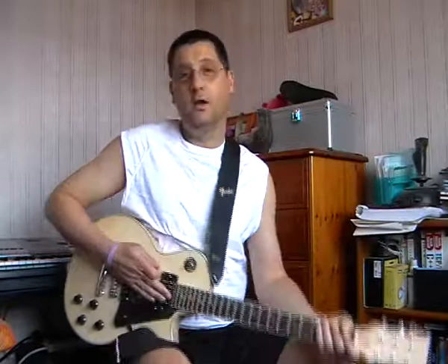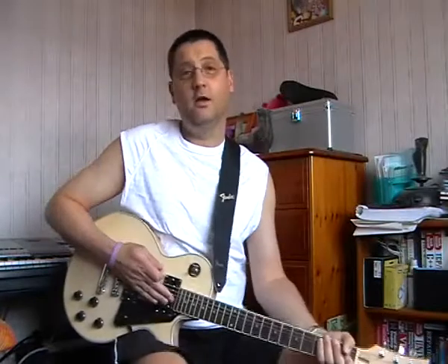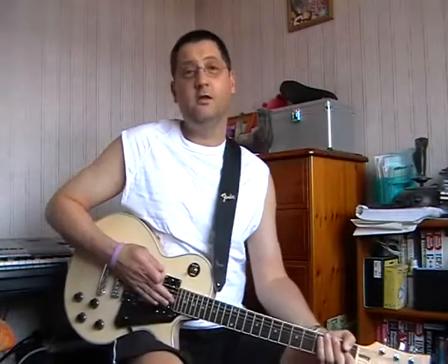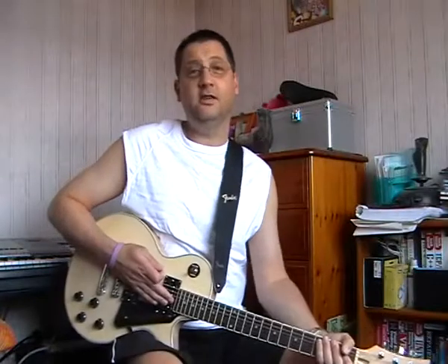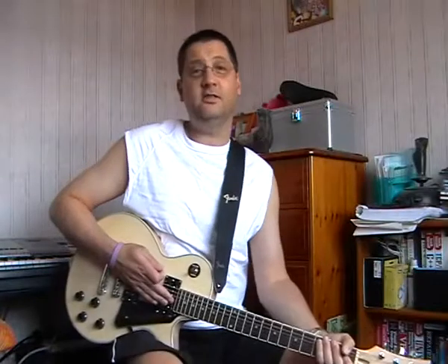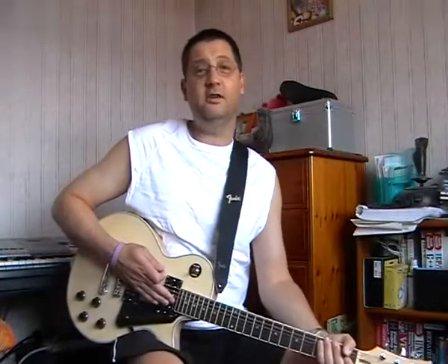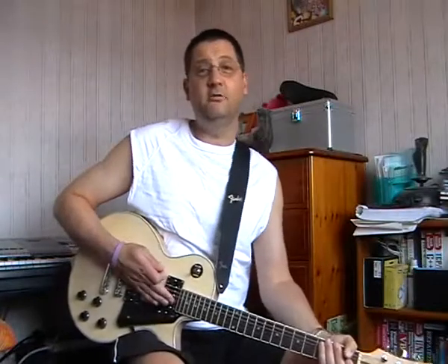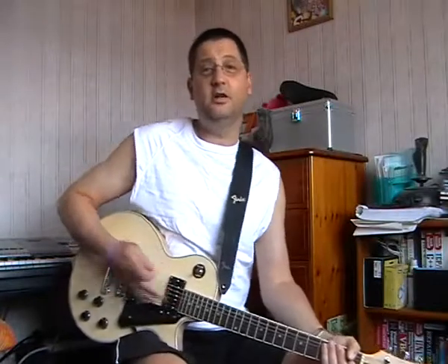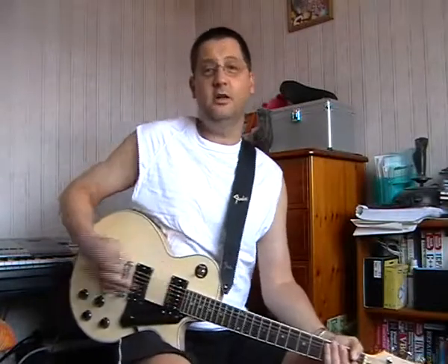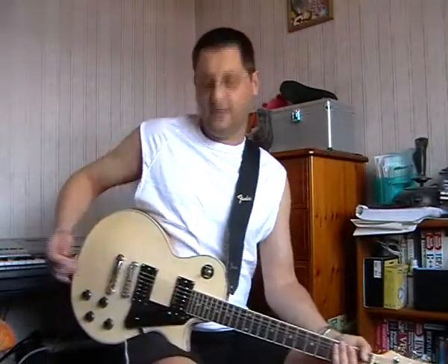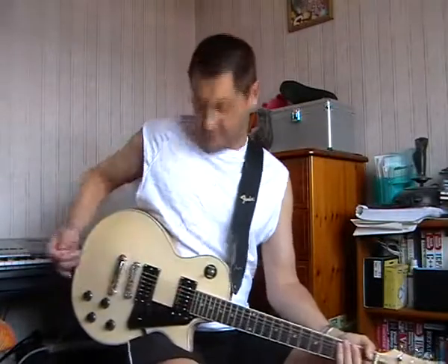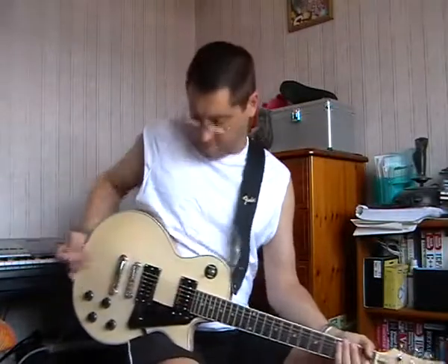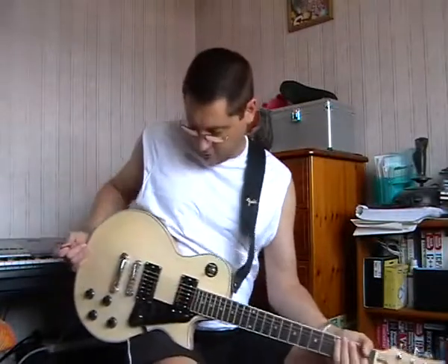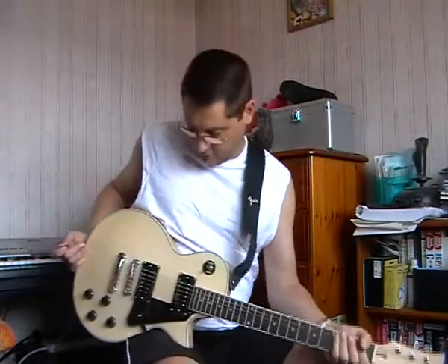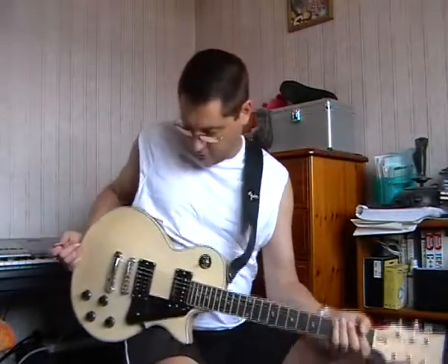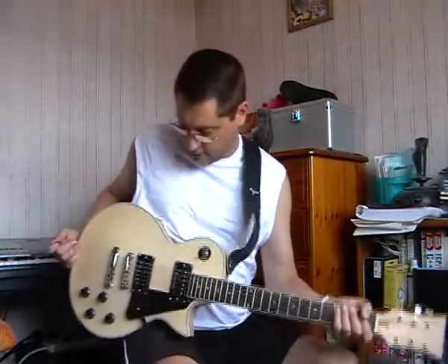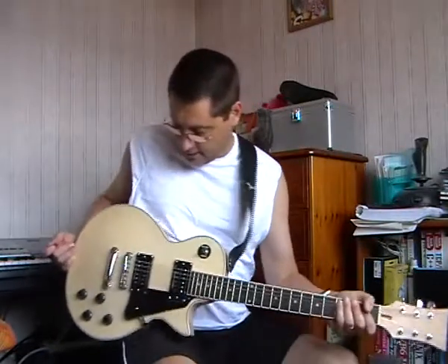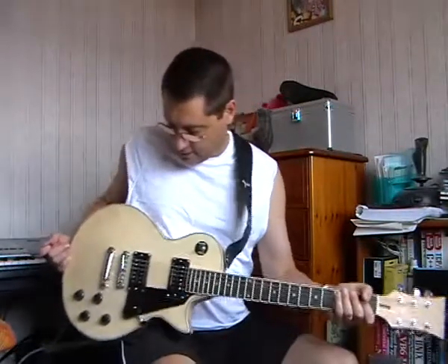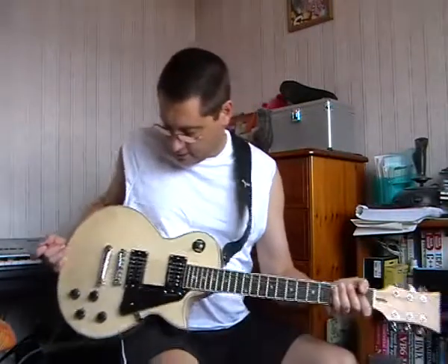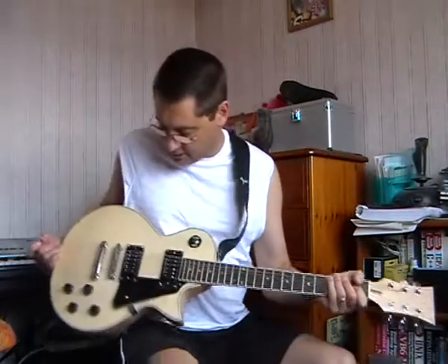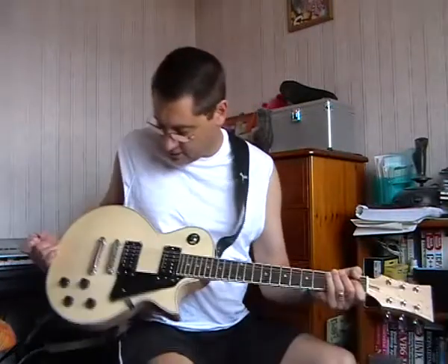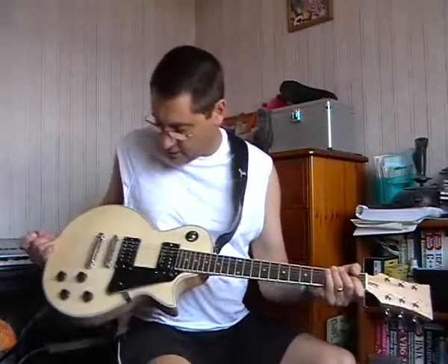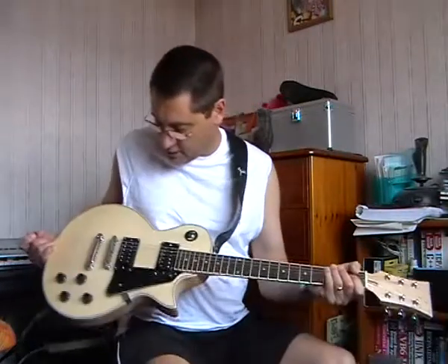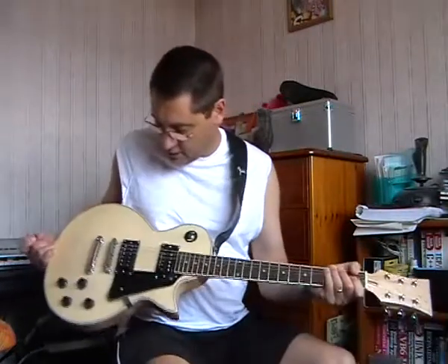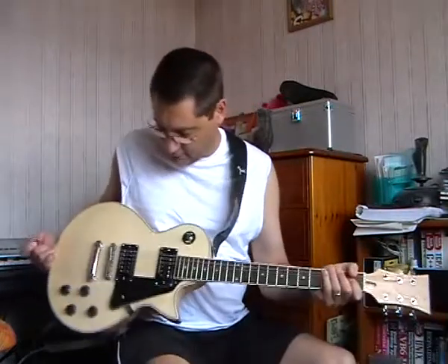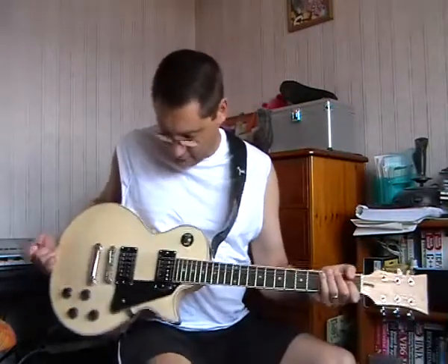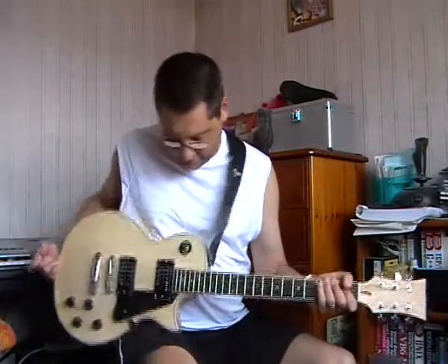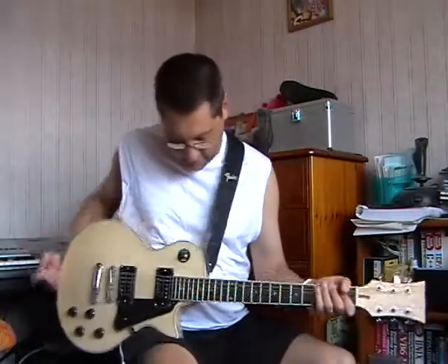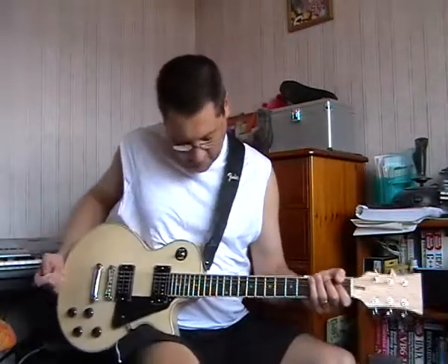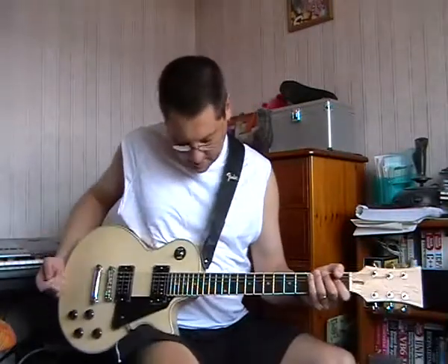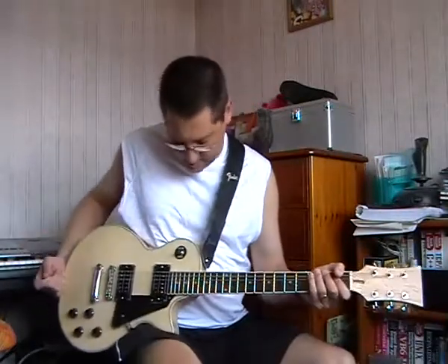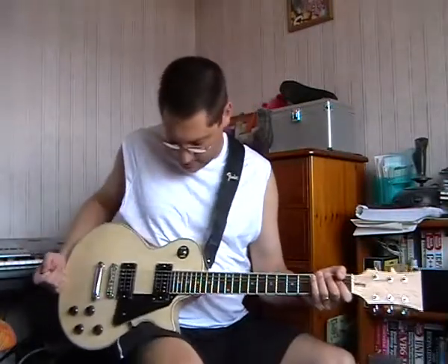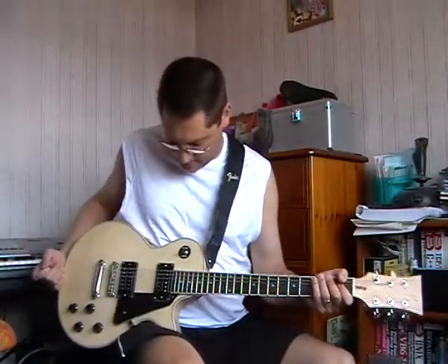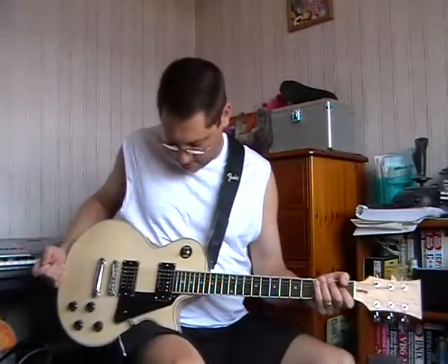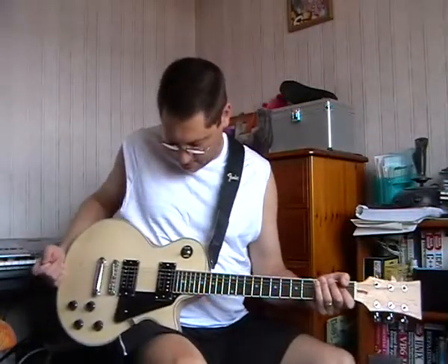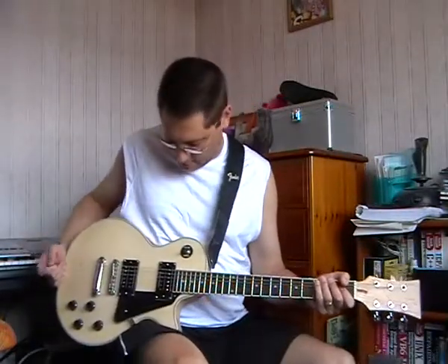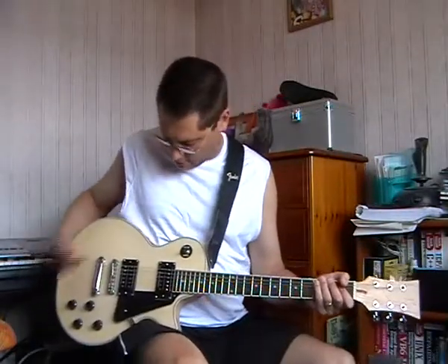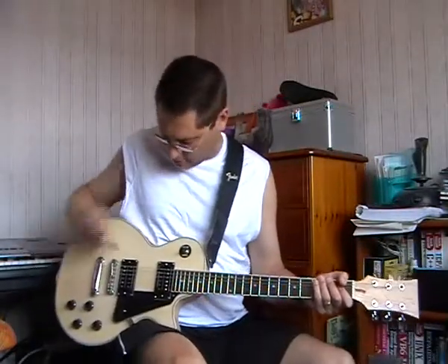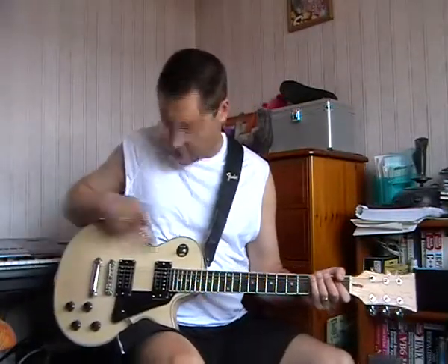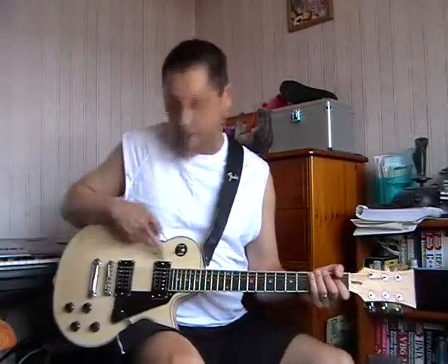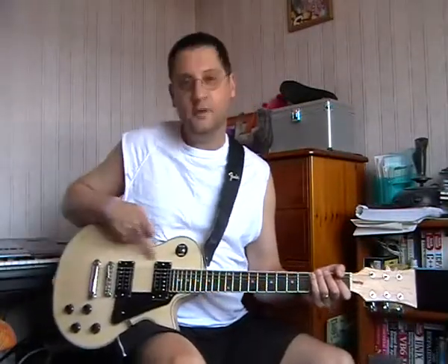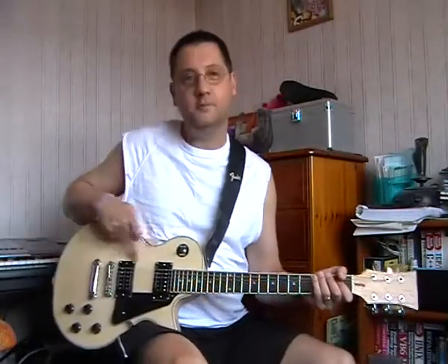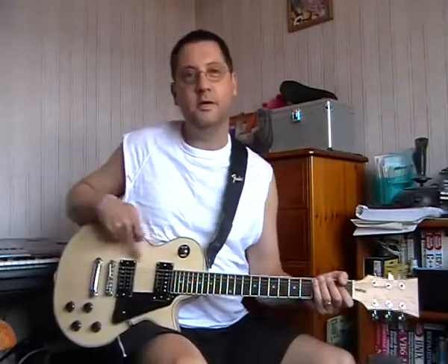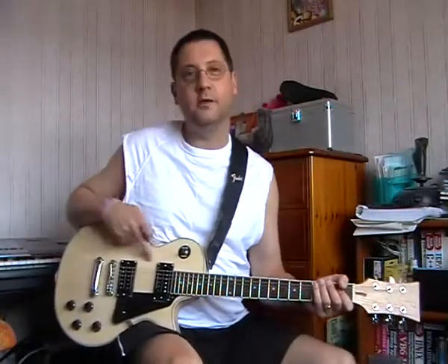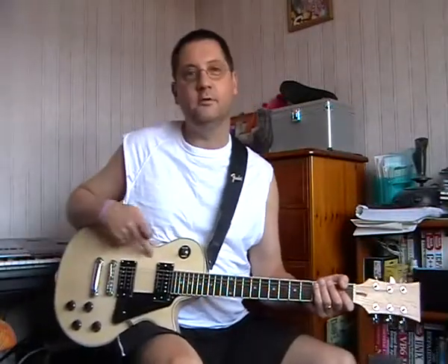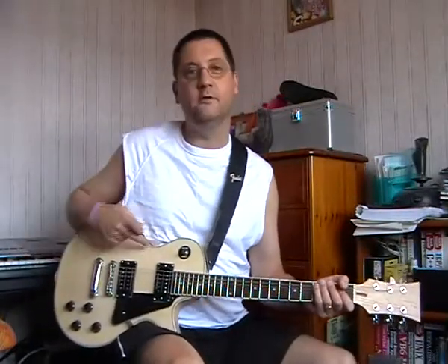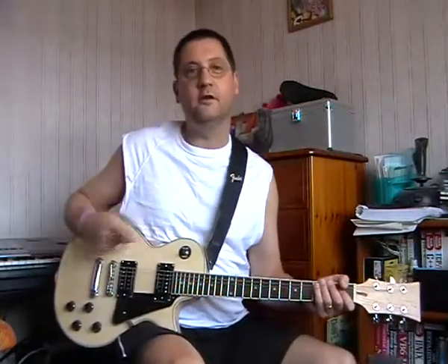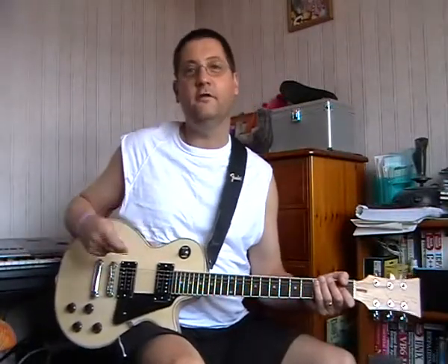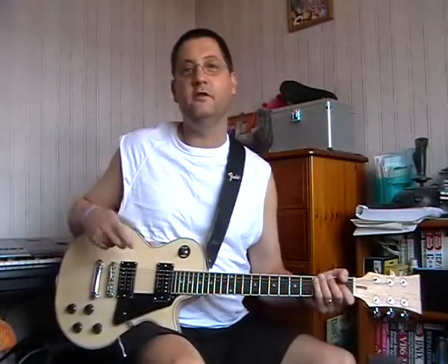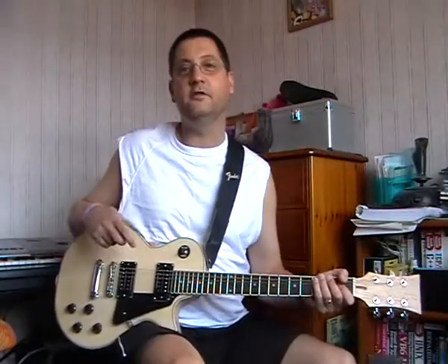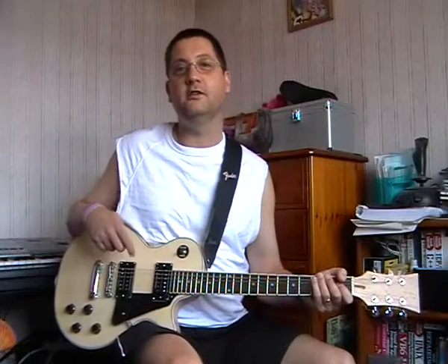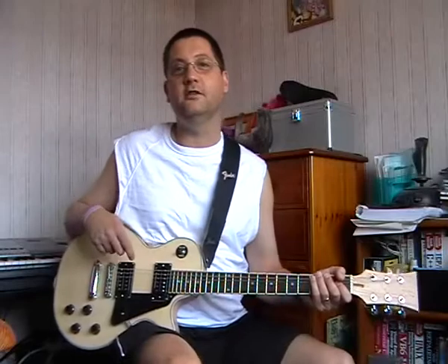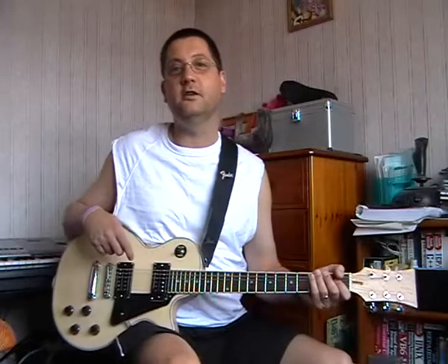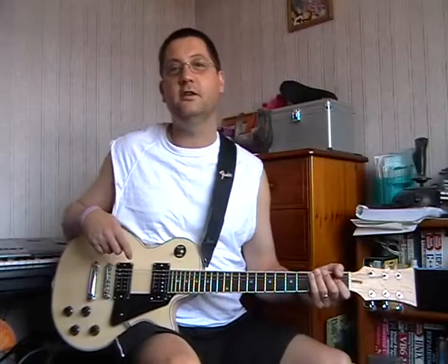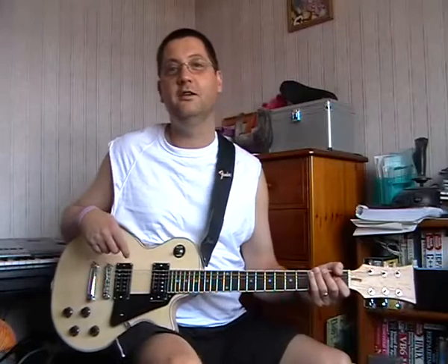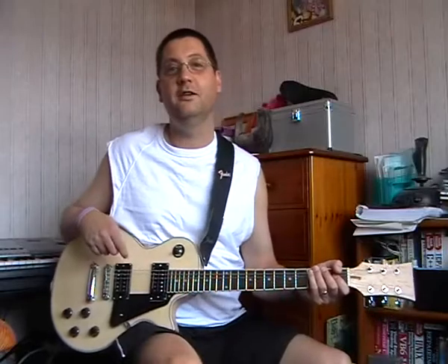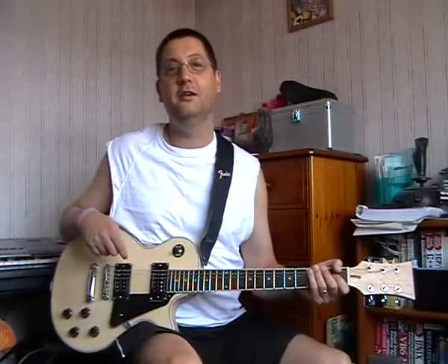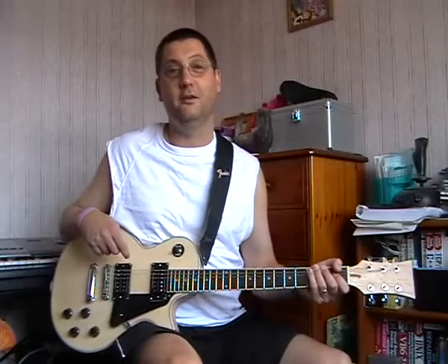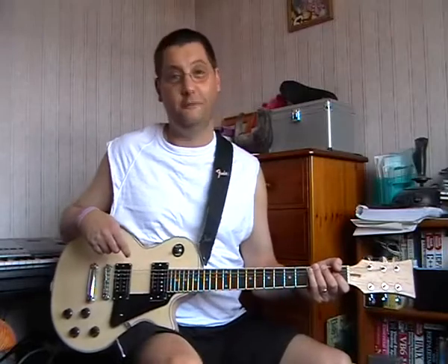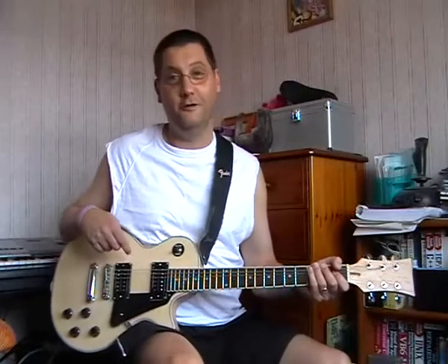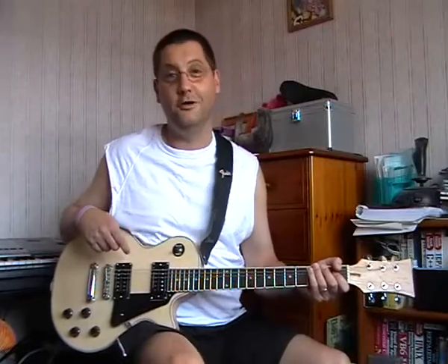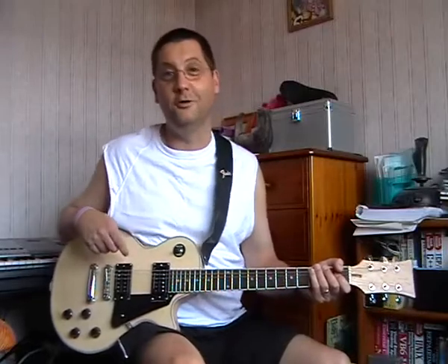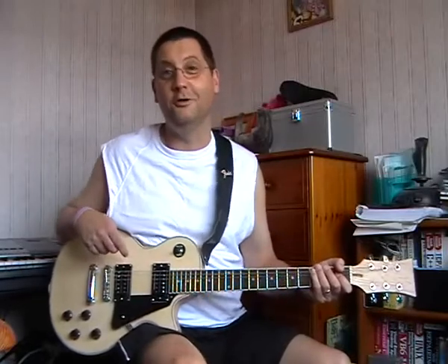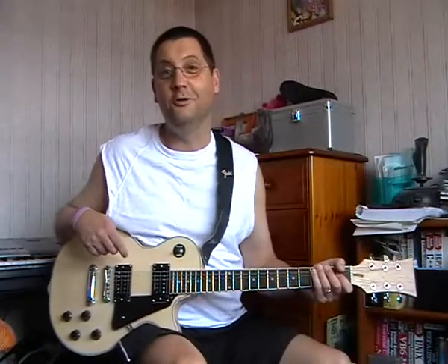That's it really, that's a great little guitar for the money and I do love these pickups — I think they're fantastic. Thank you and good night.